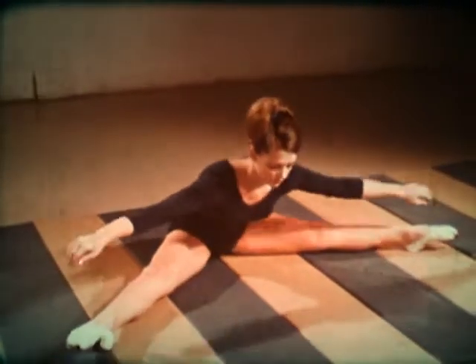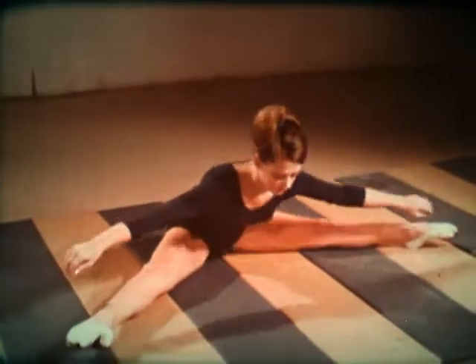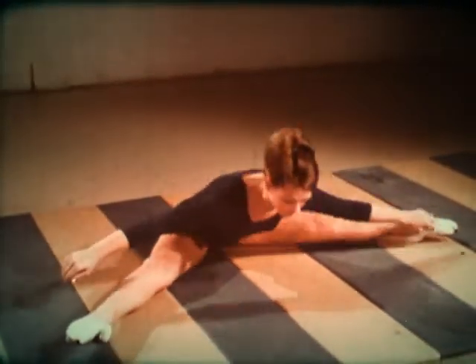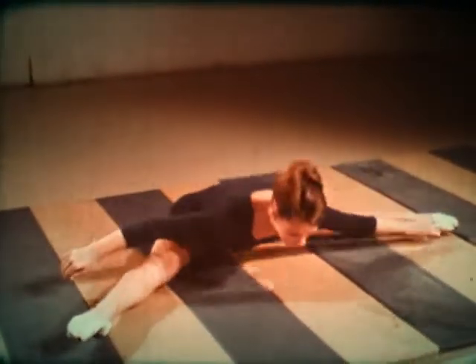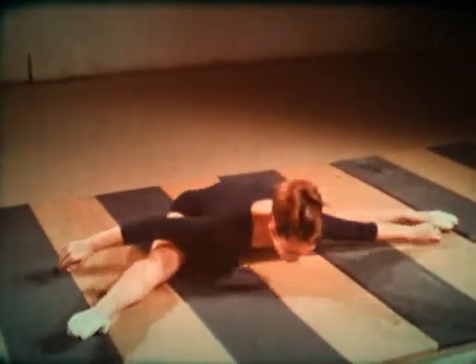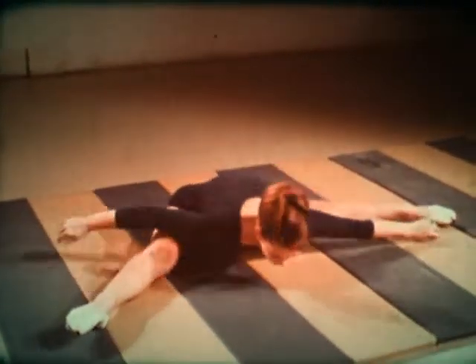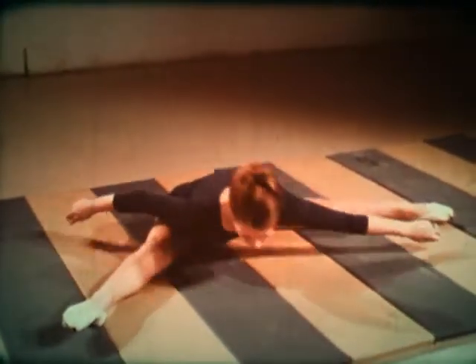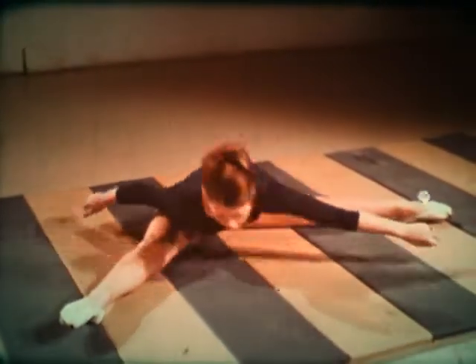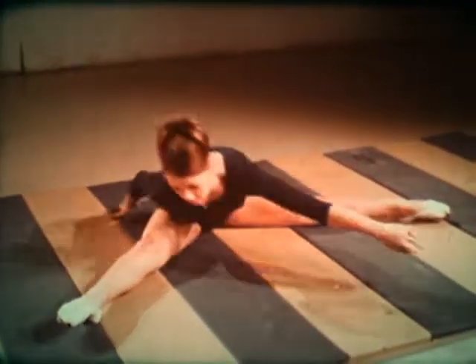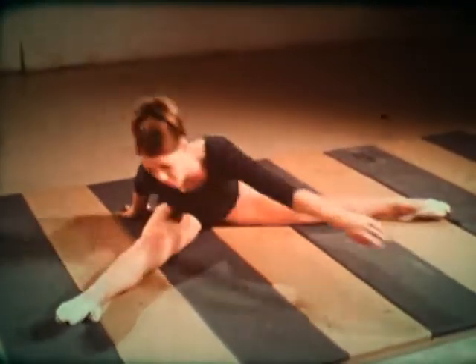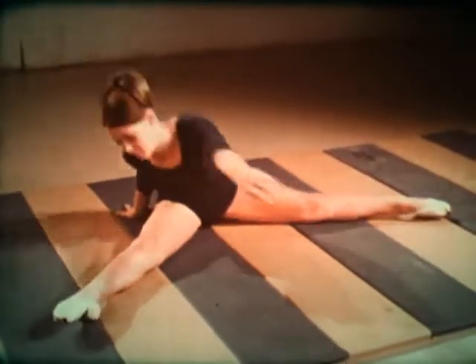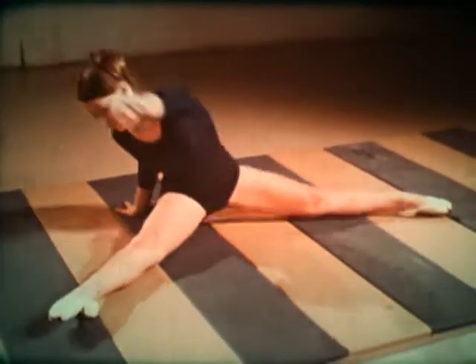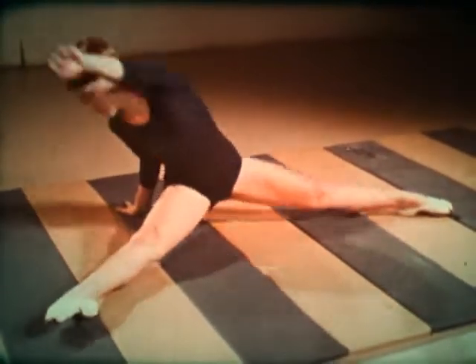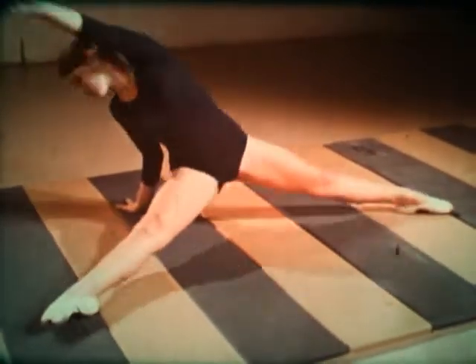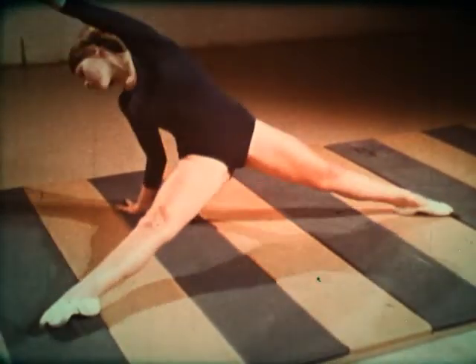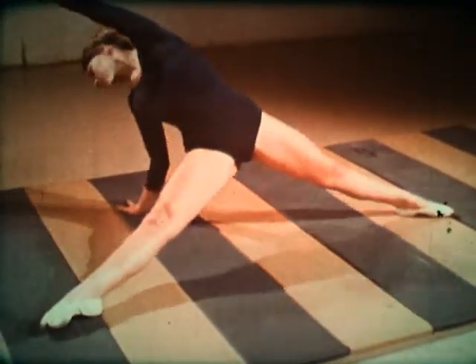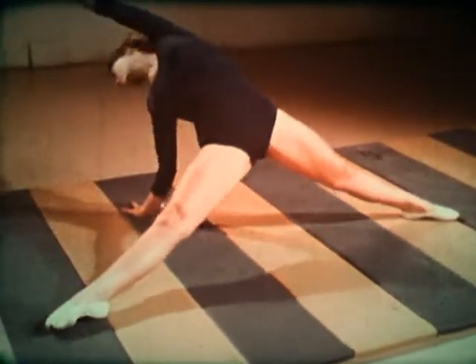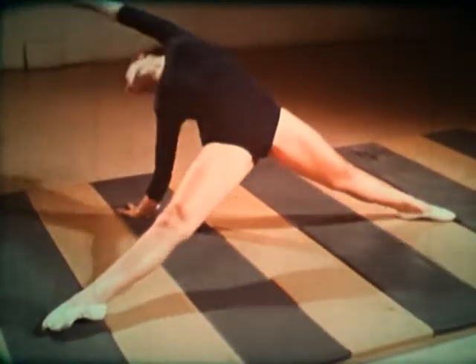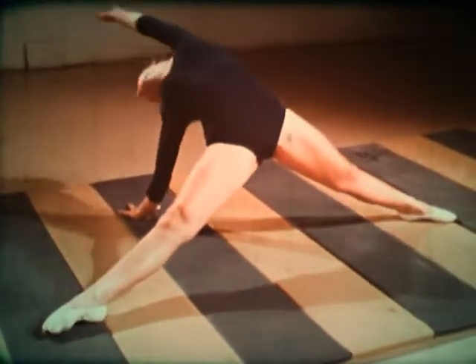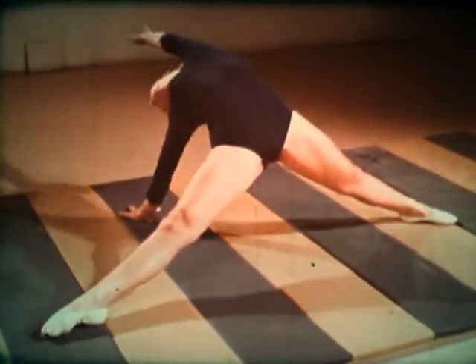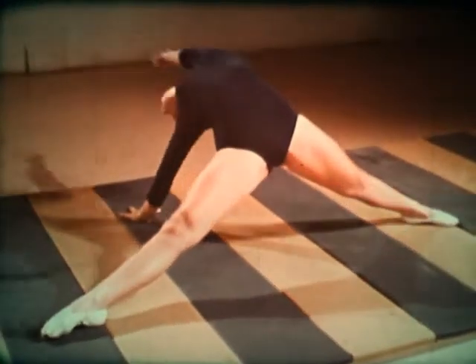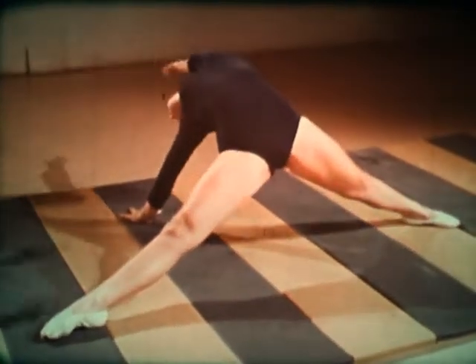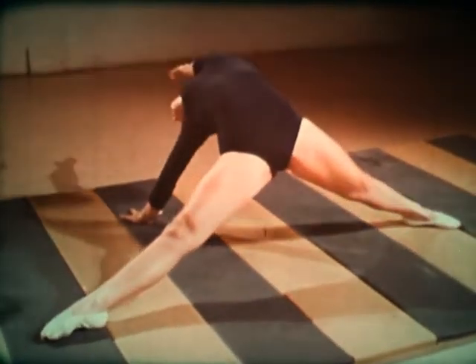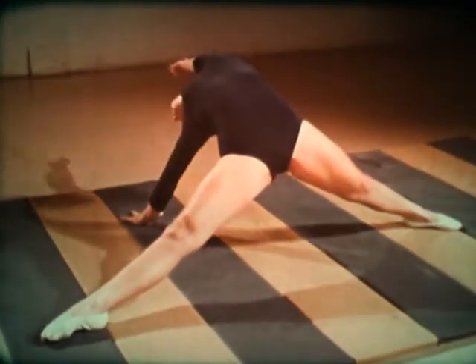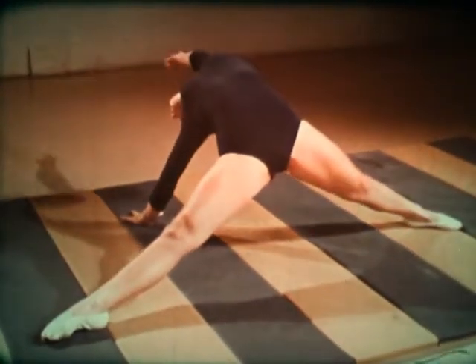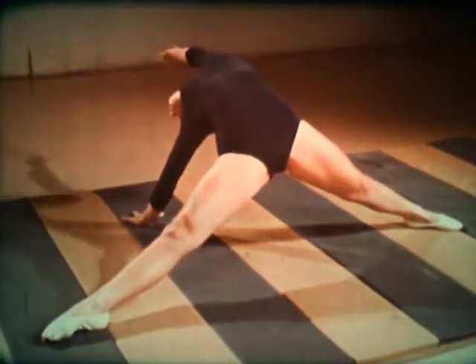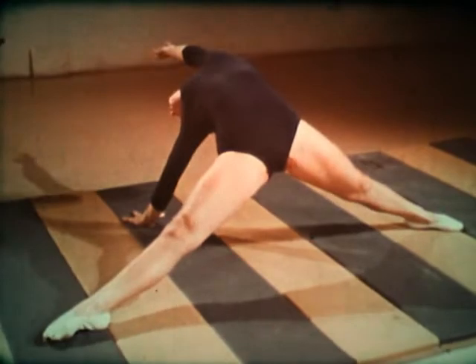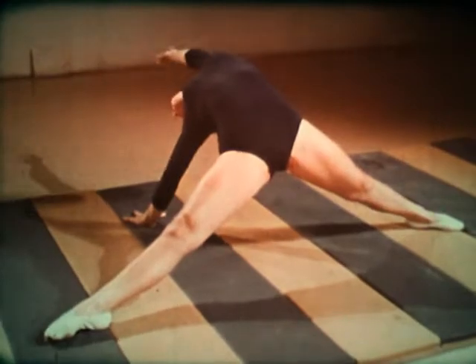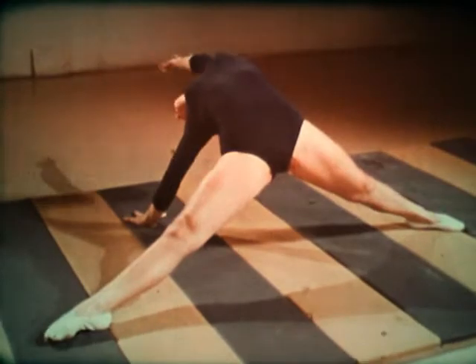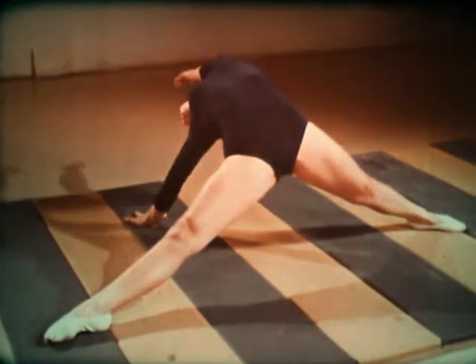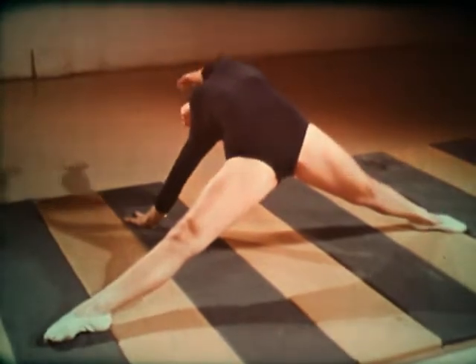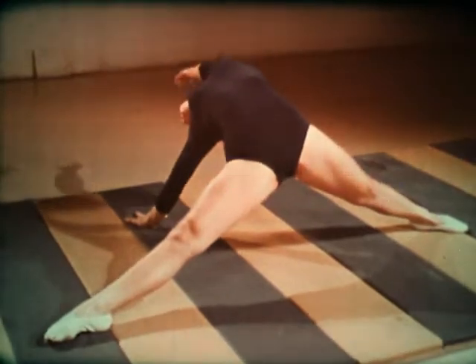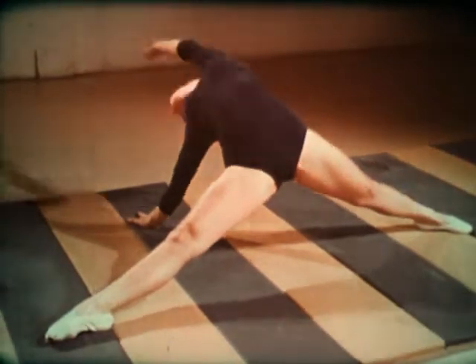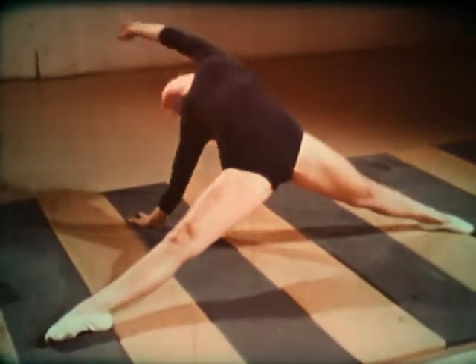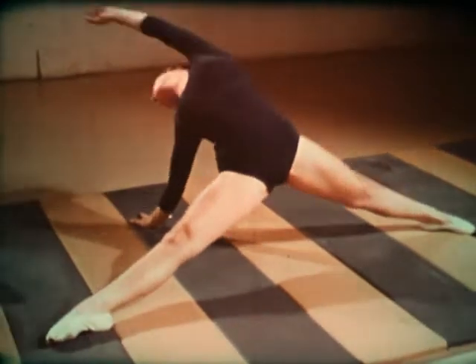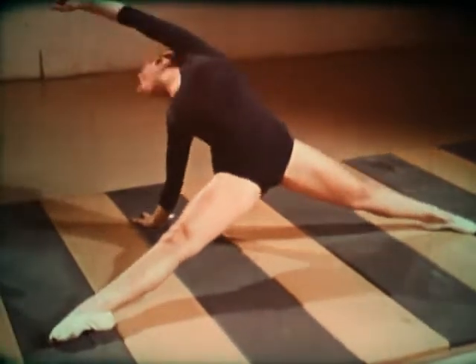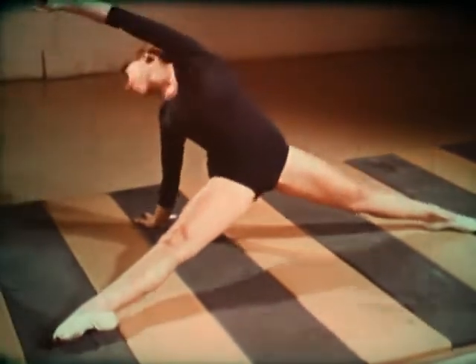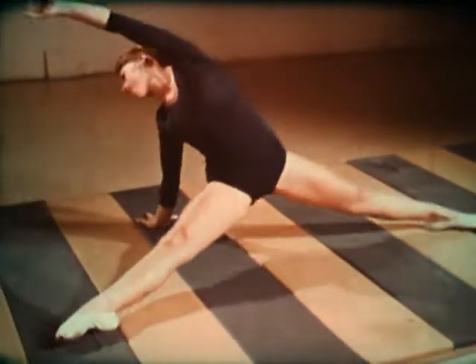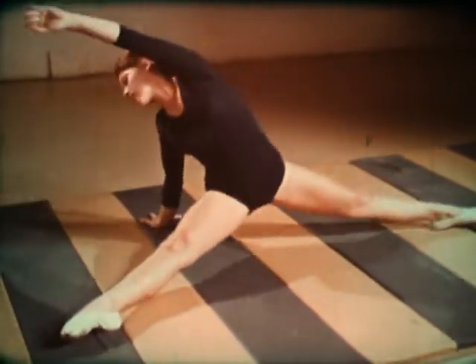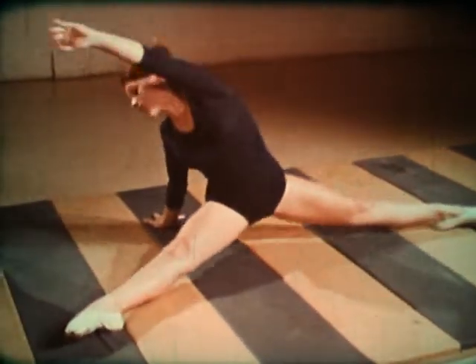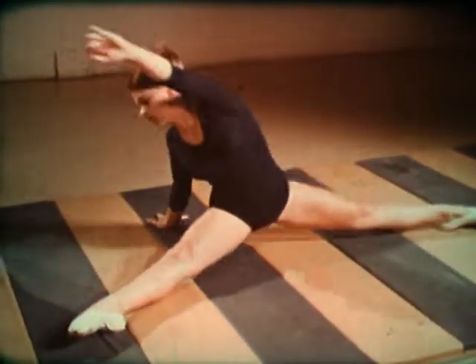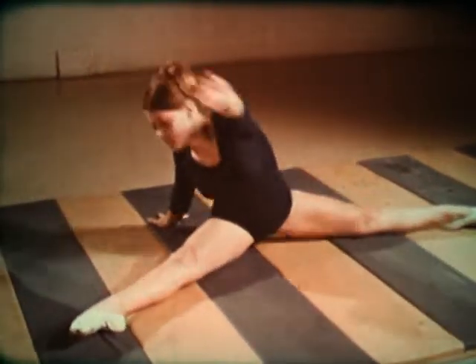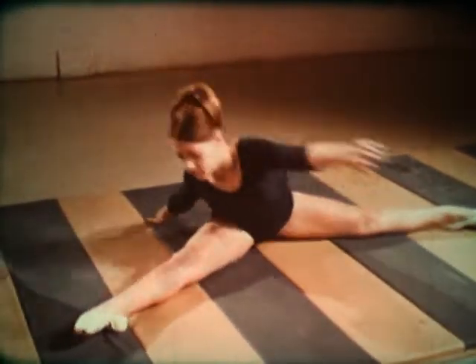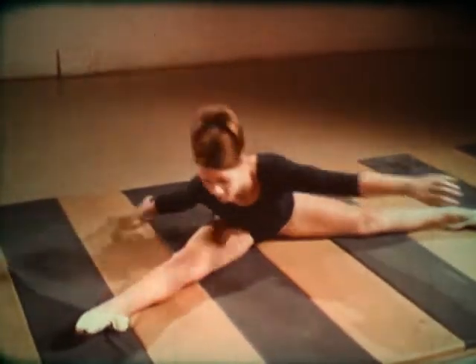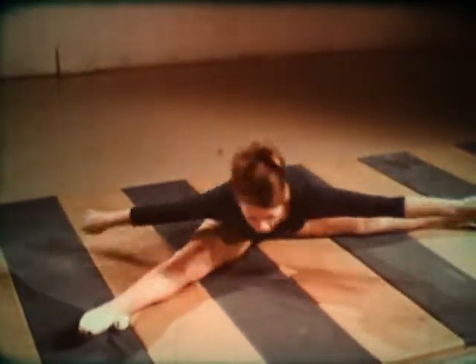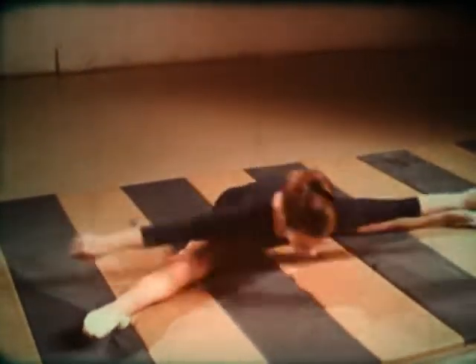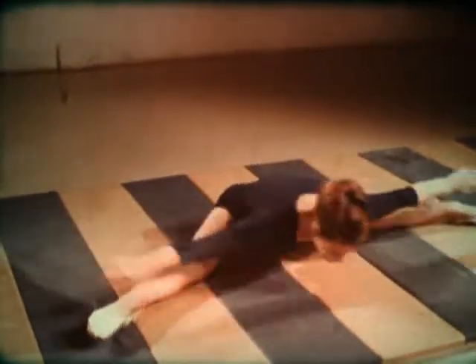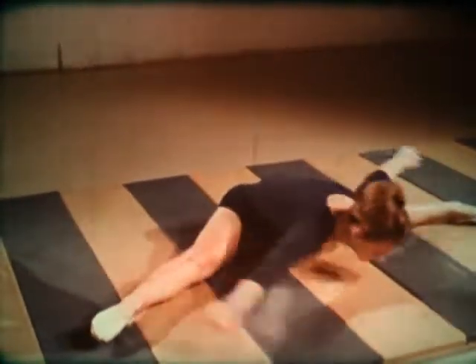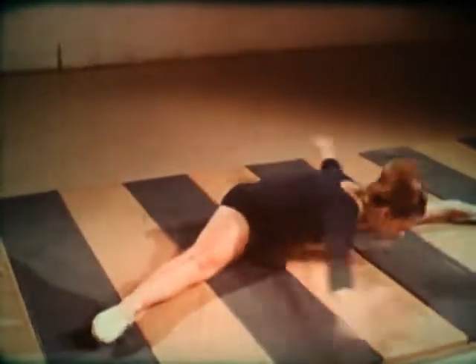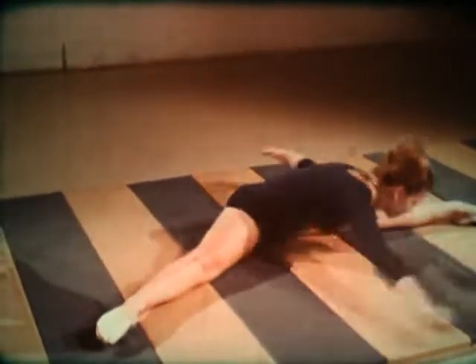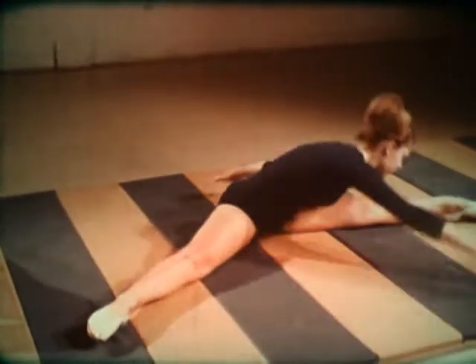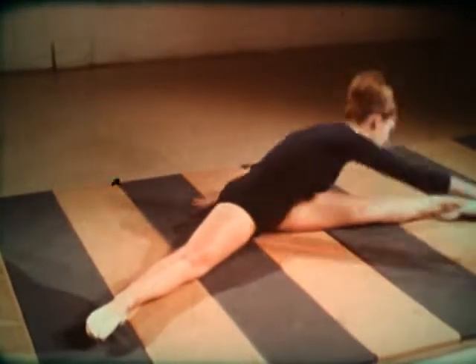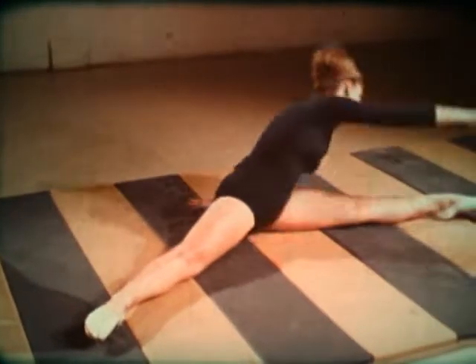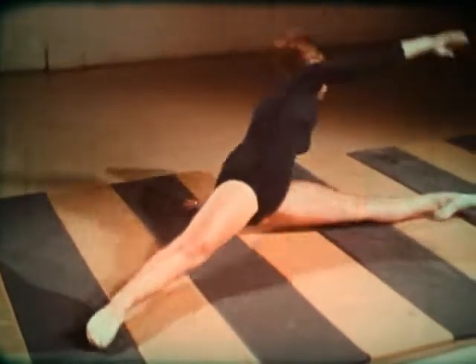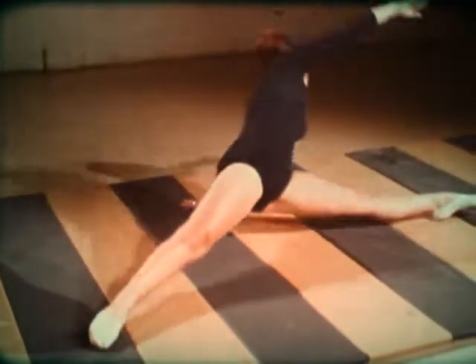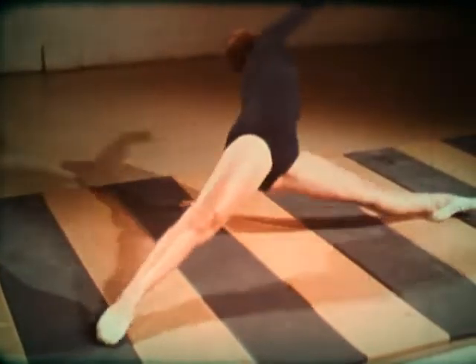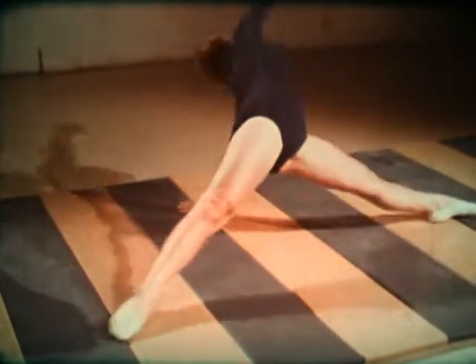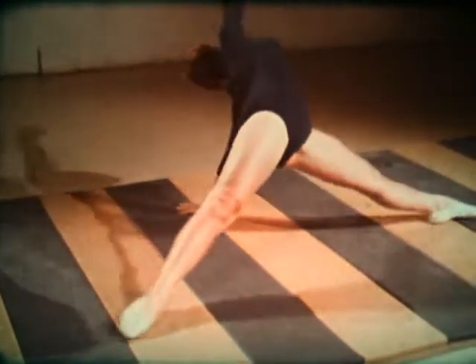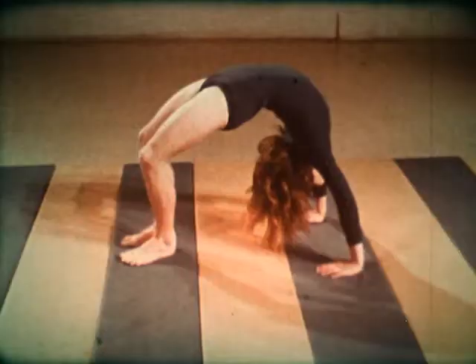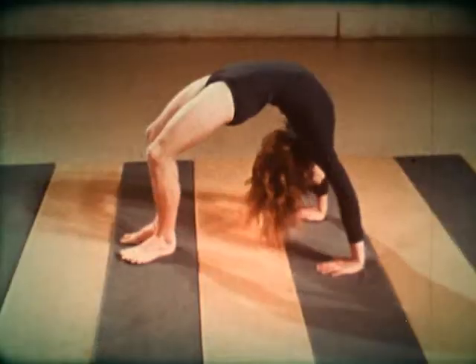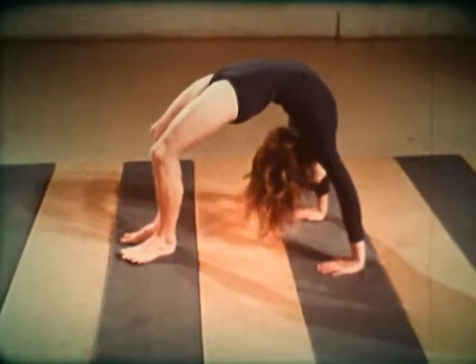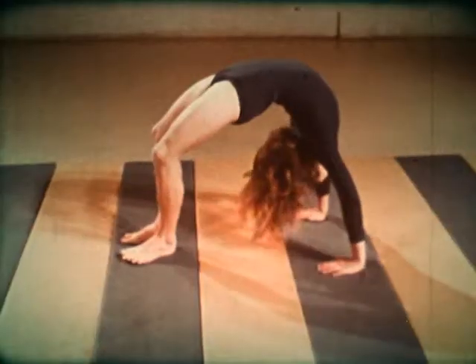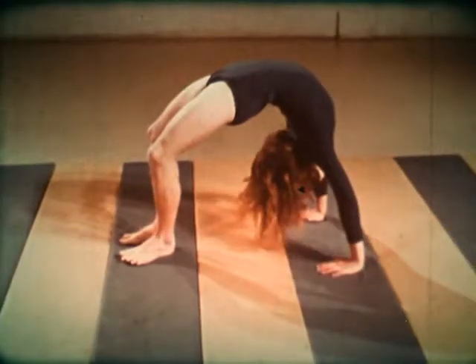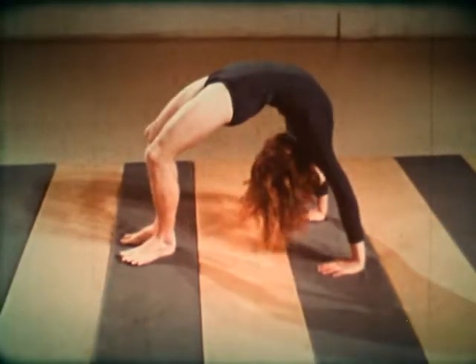Each practice session should begin with limbering up exercises. These might be straddle stretches and bridges.